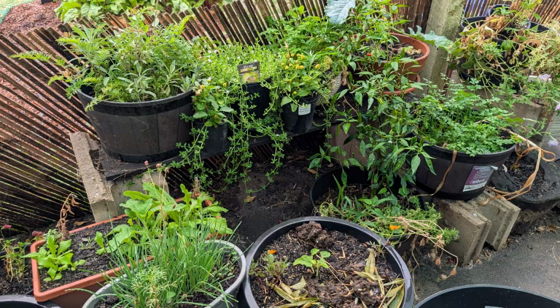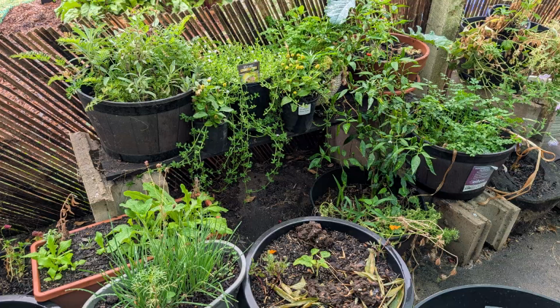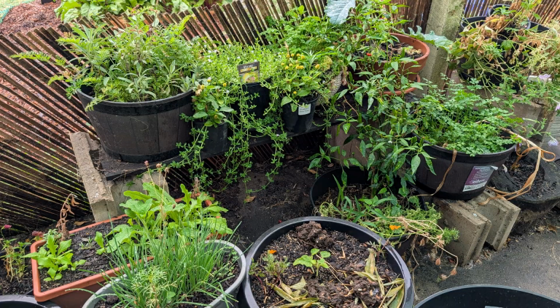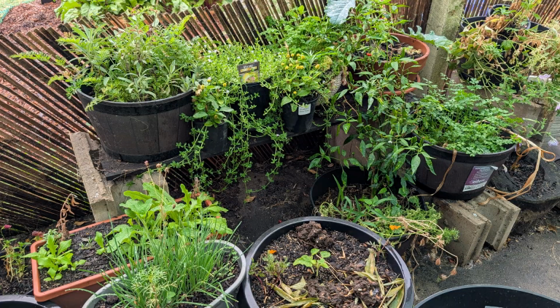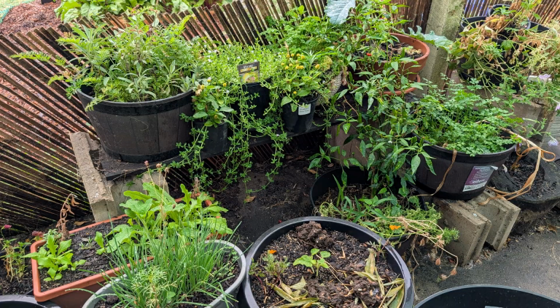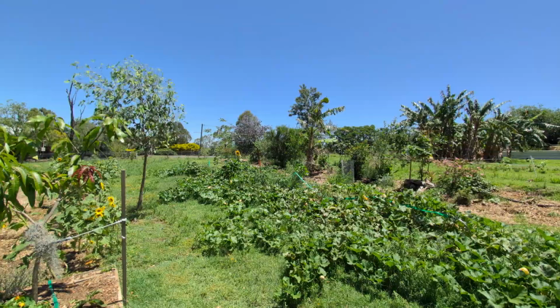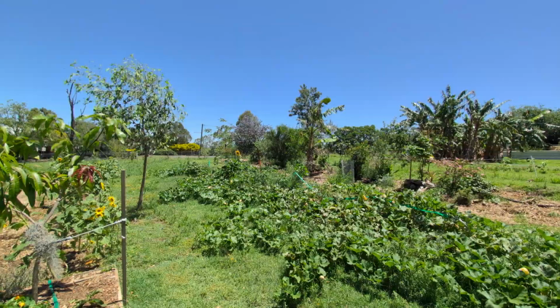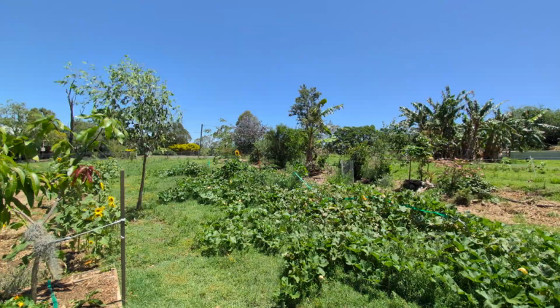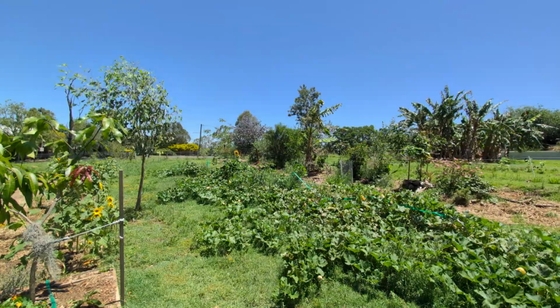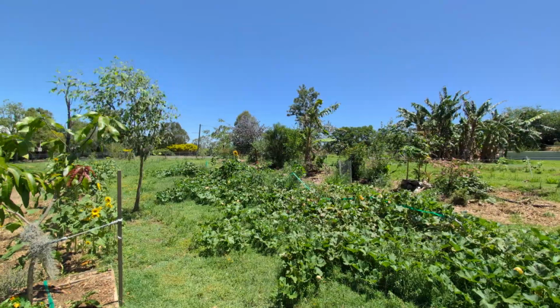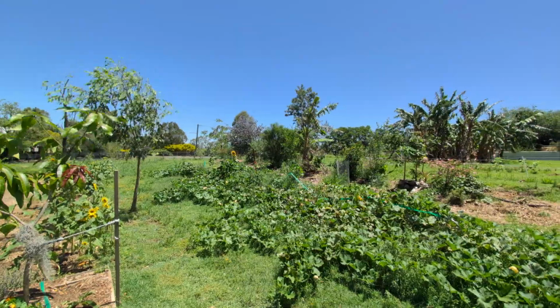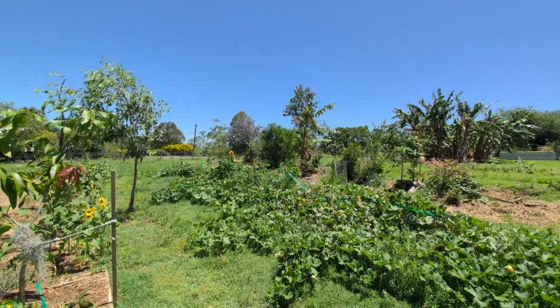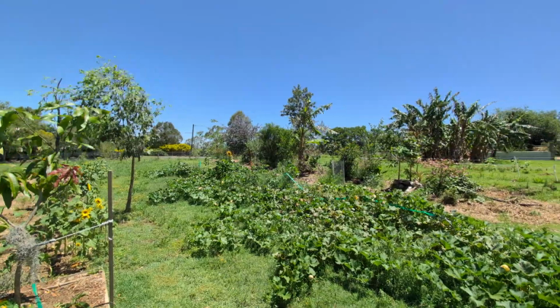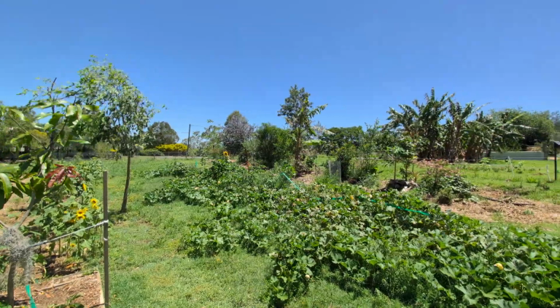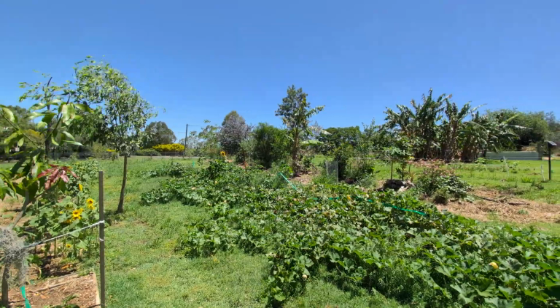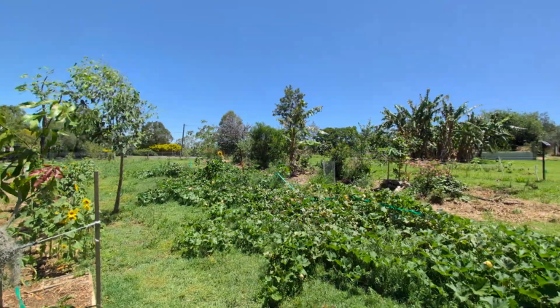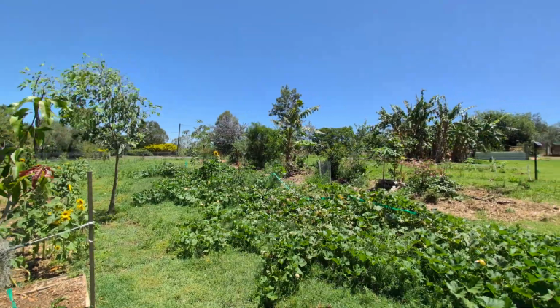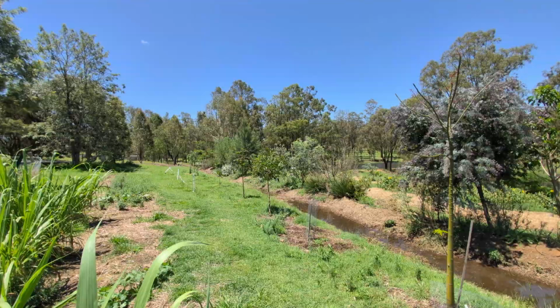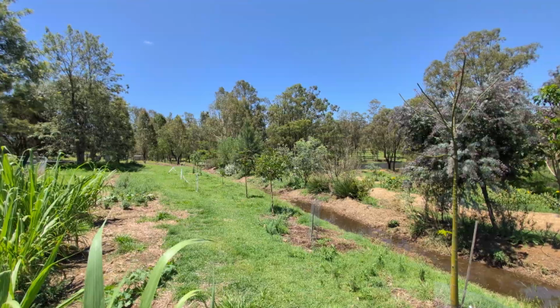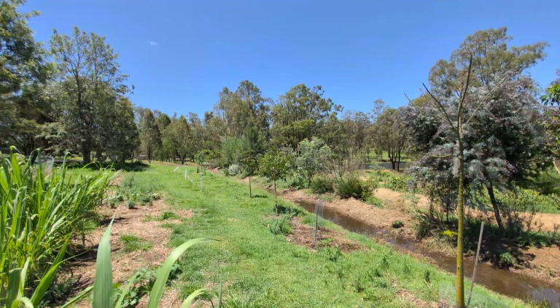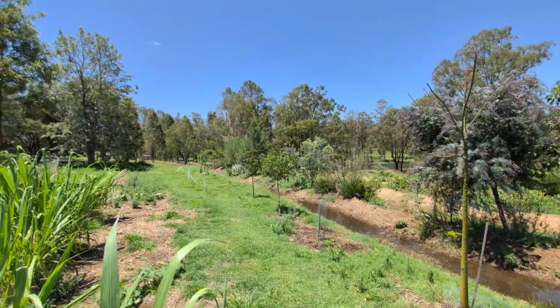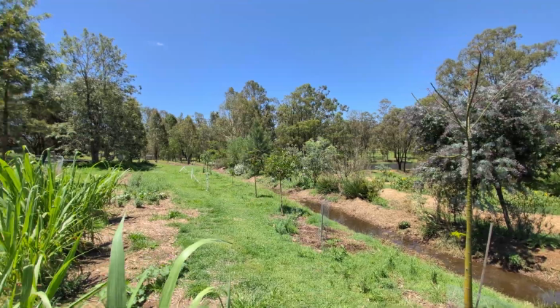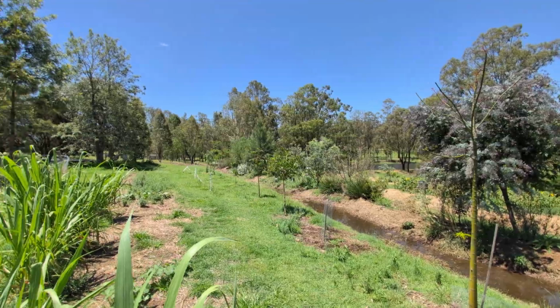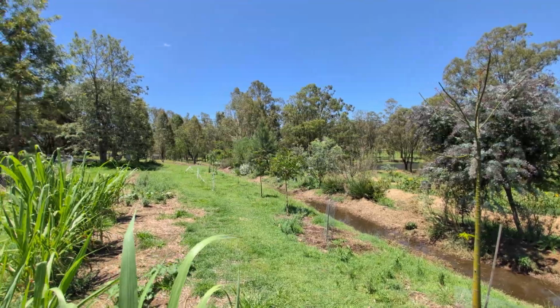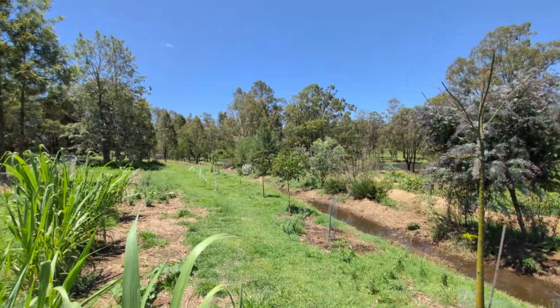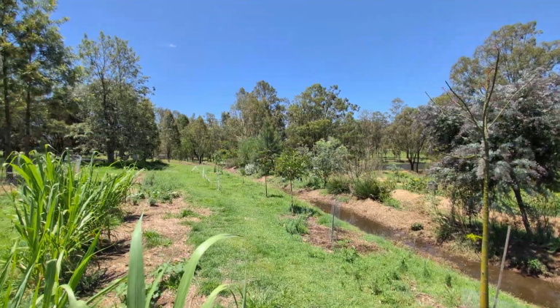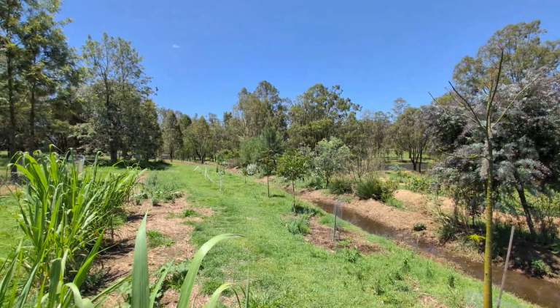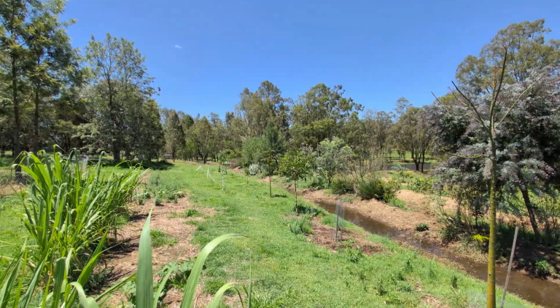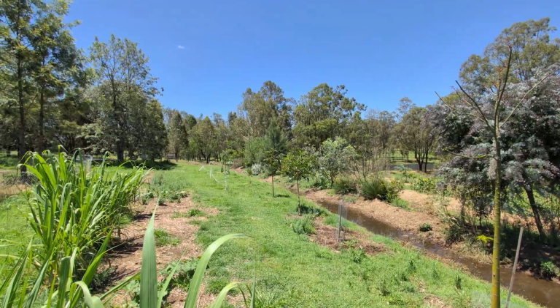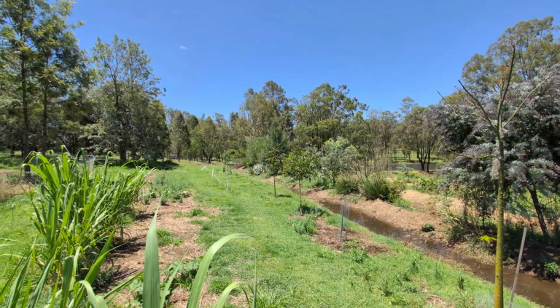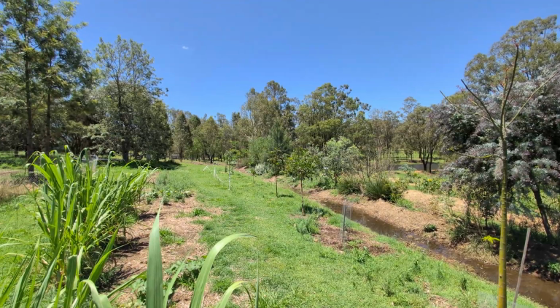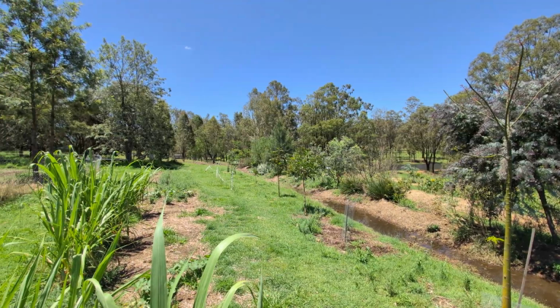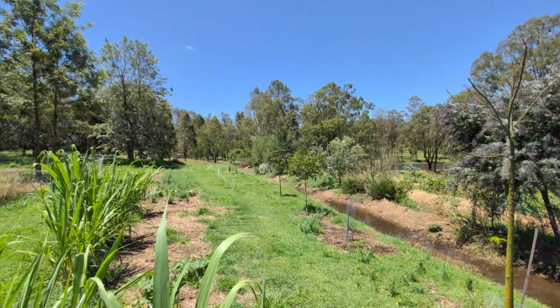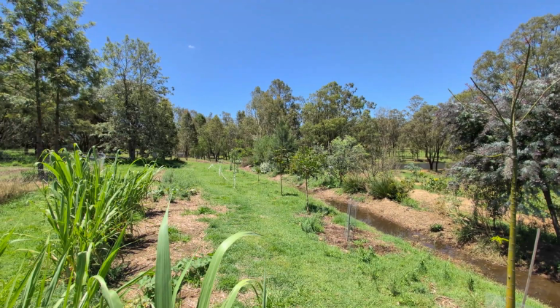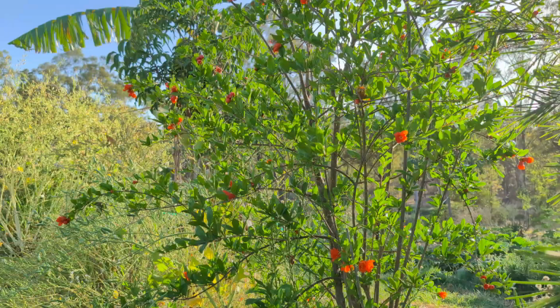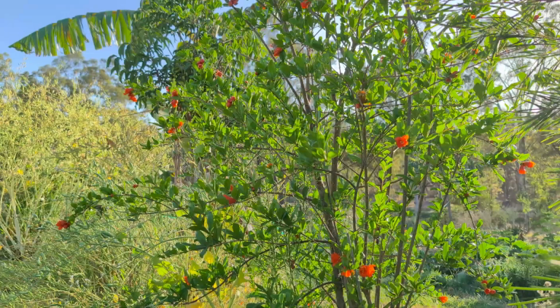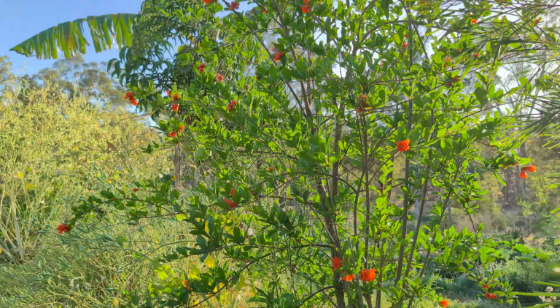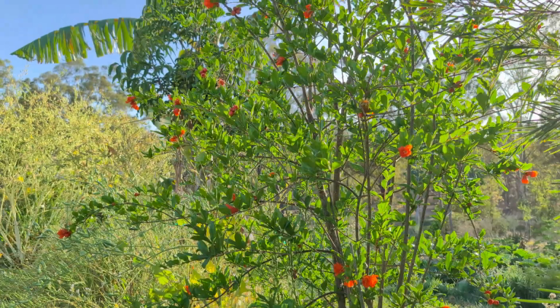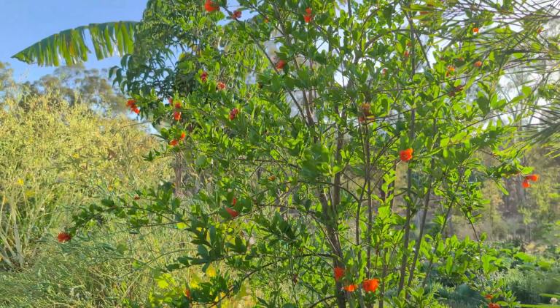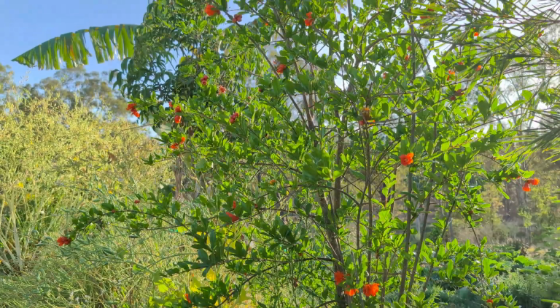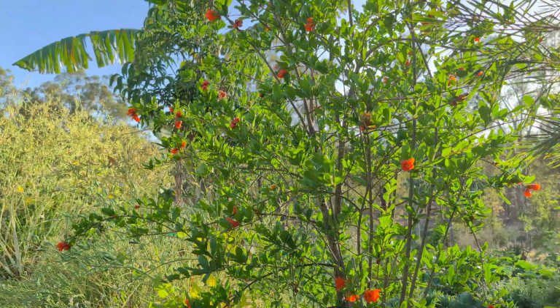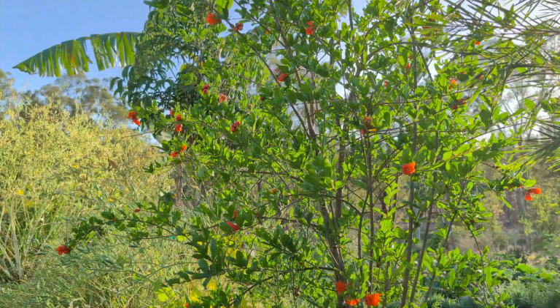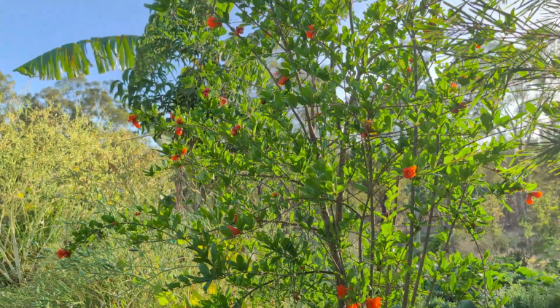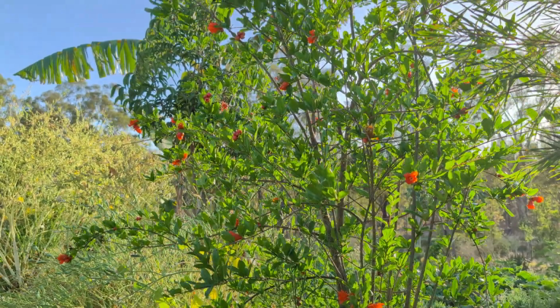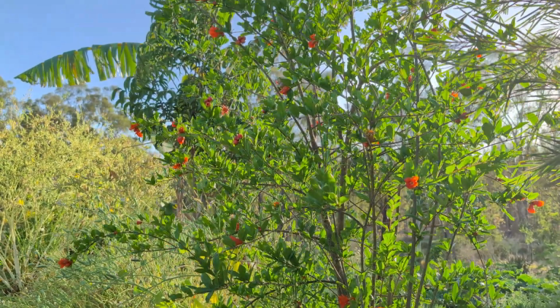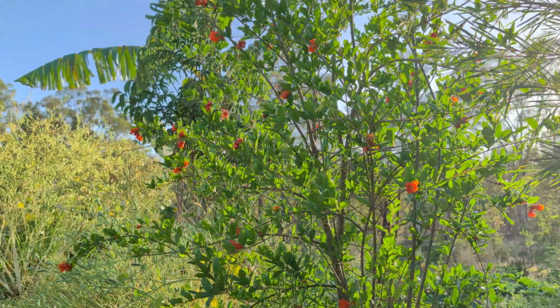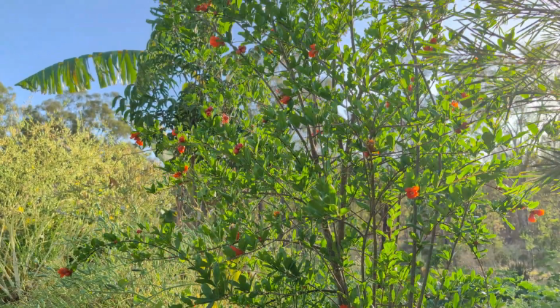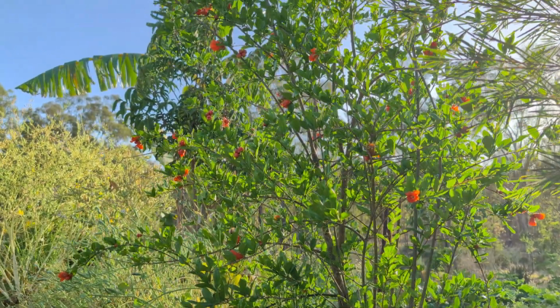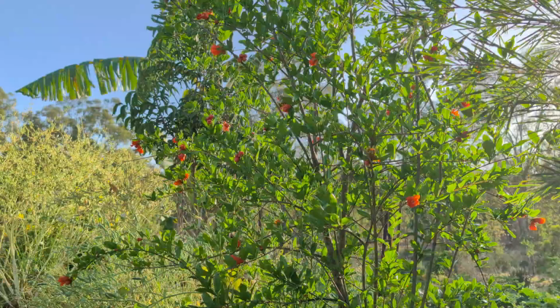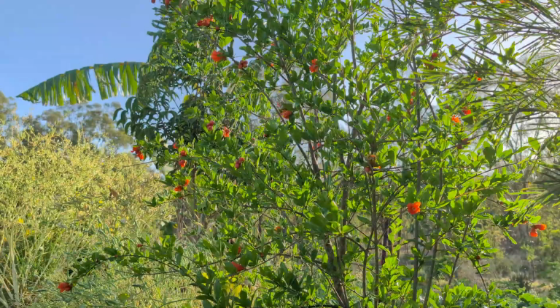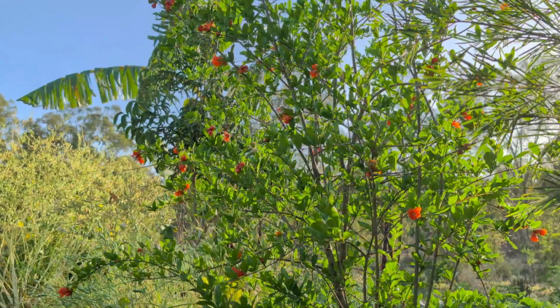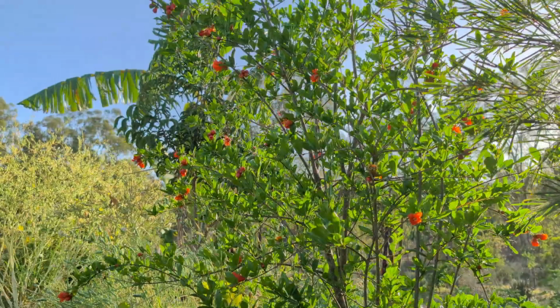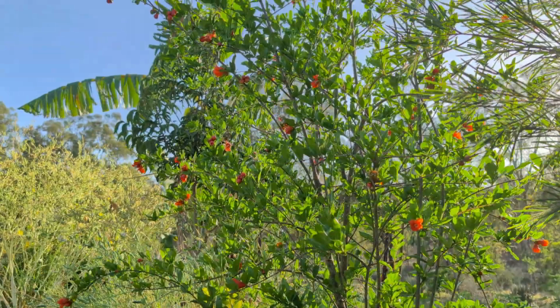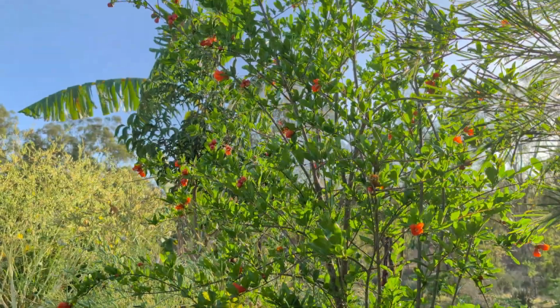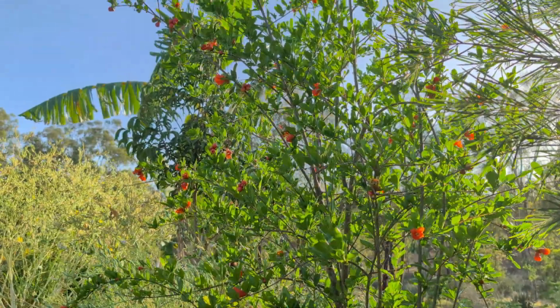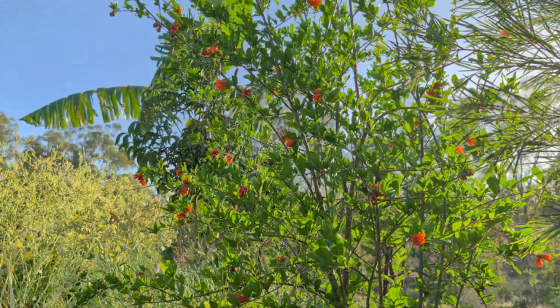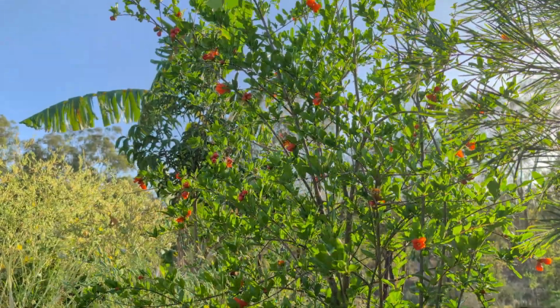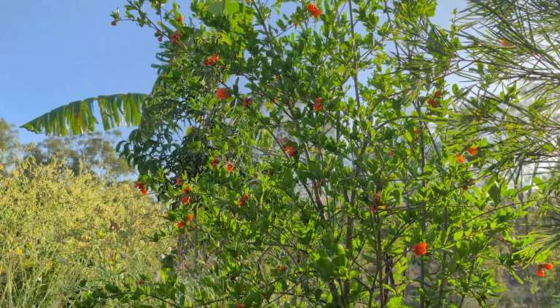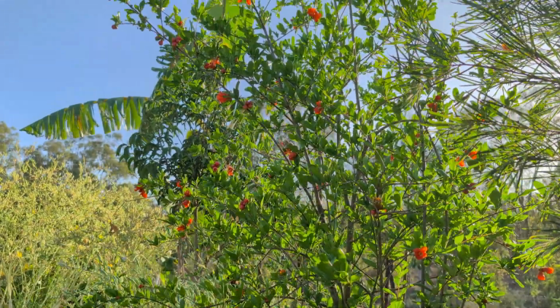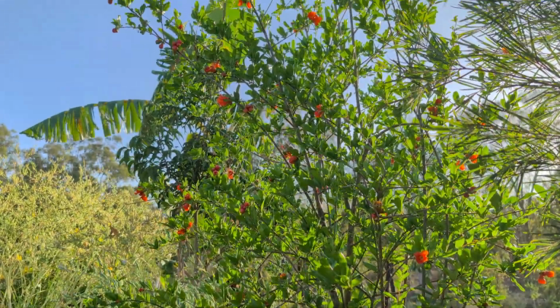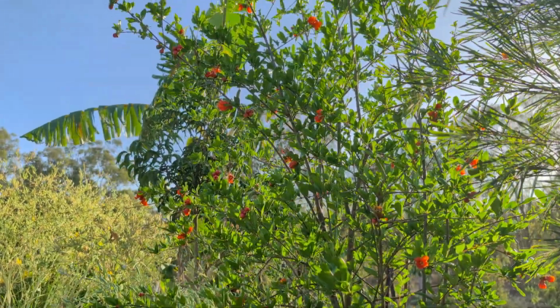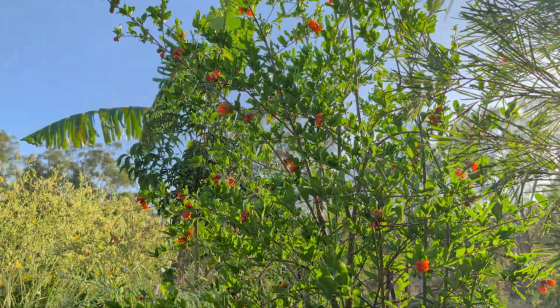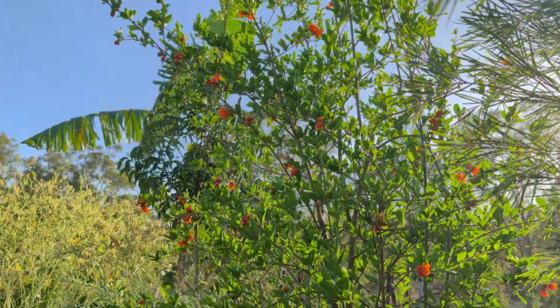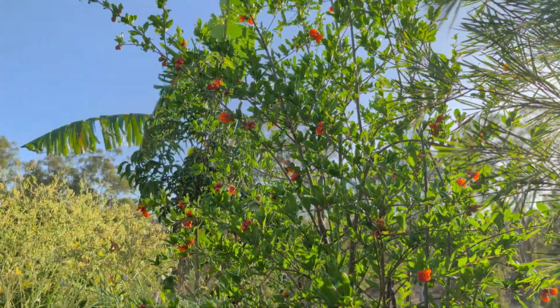Zone 2 is your food forest. It gets visited less often but requires more established care.